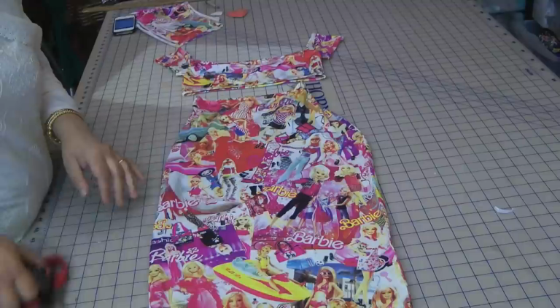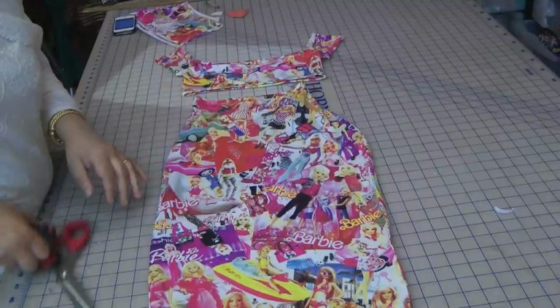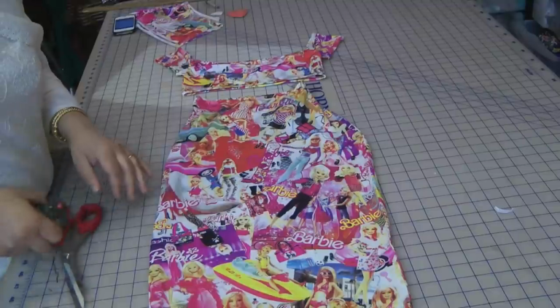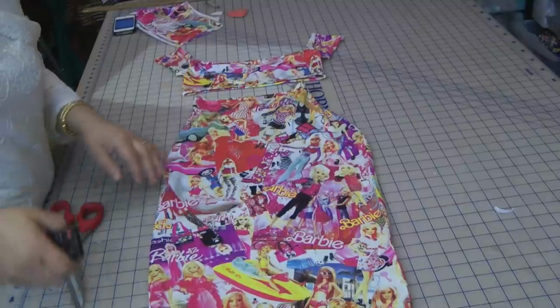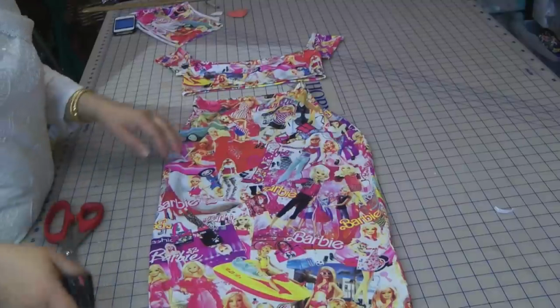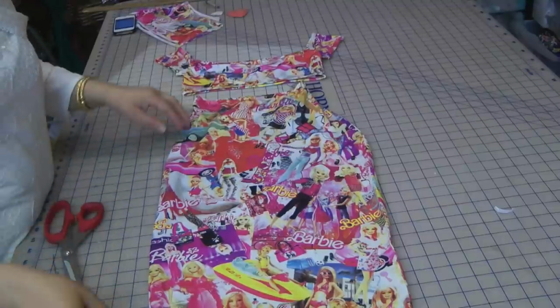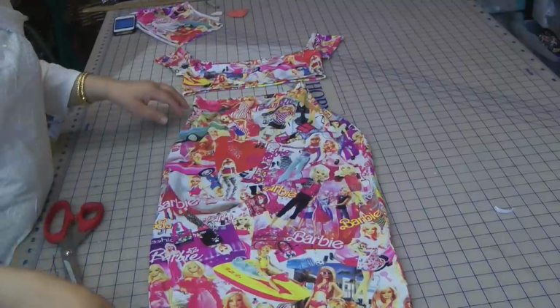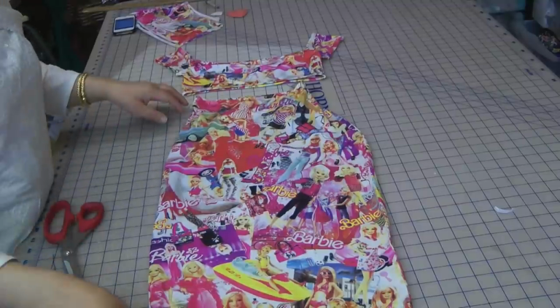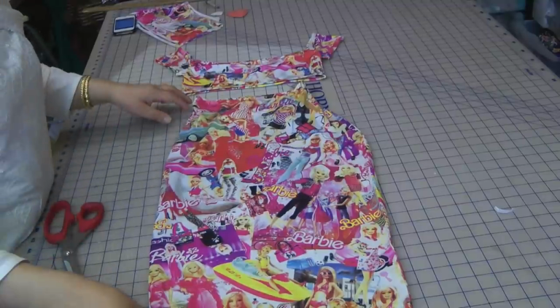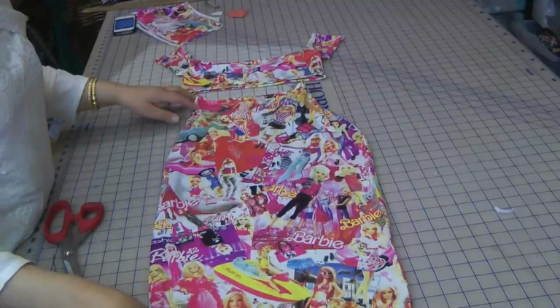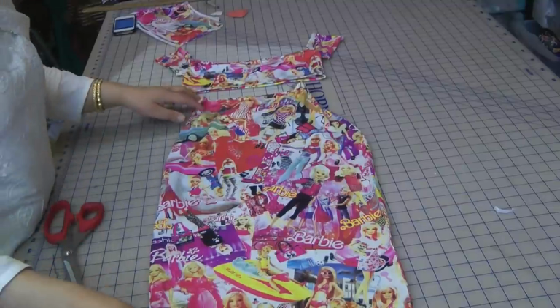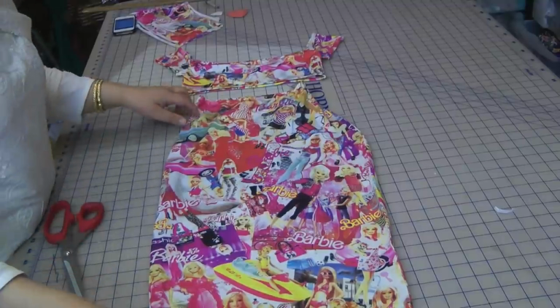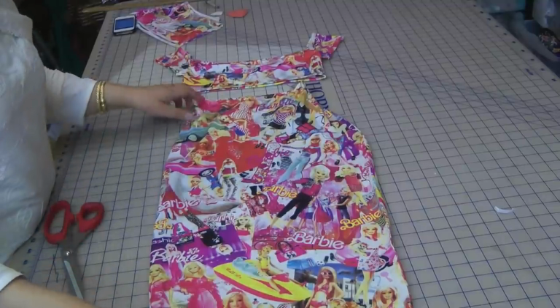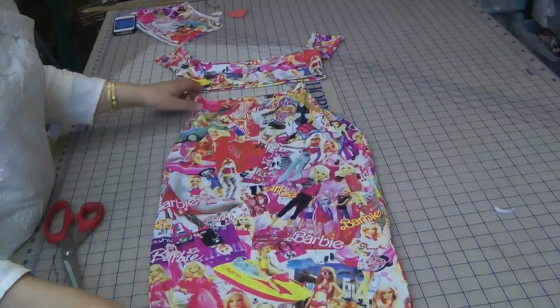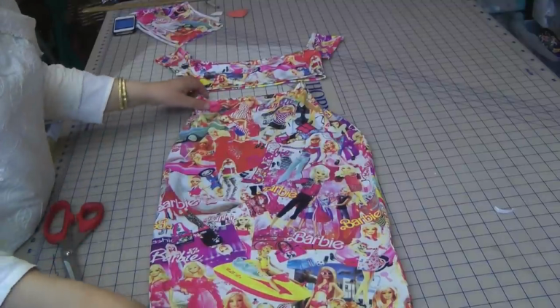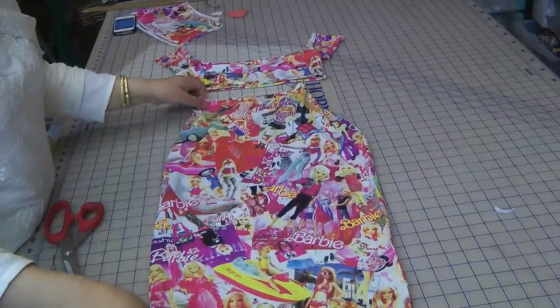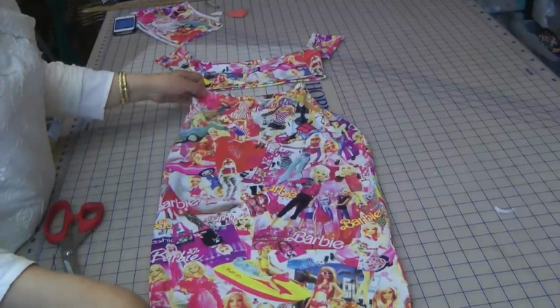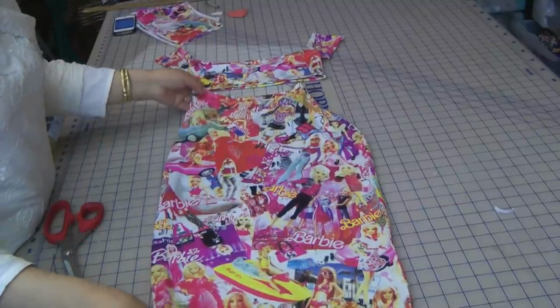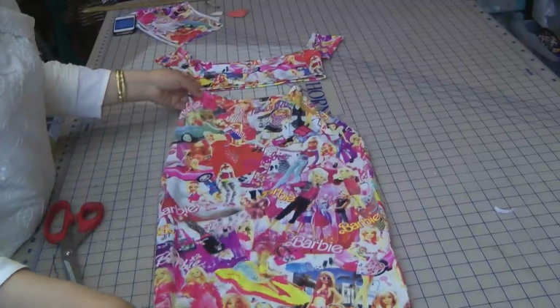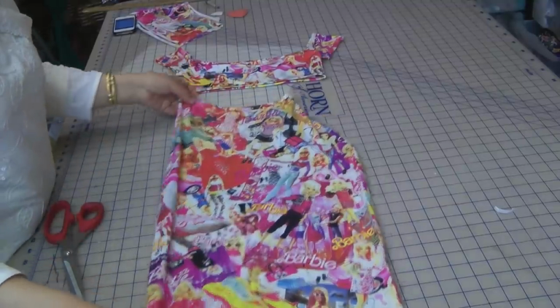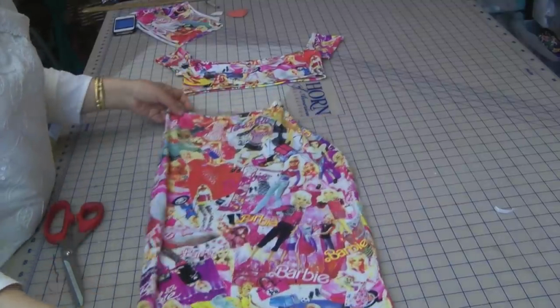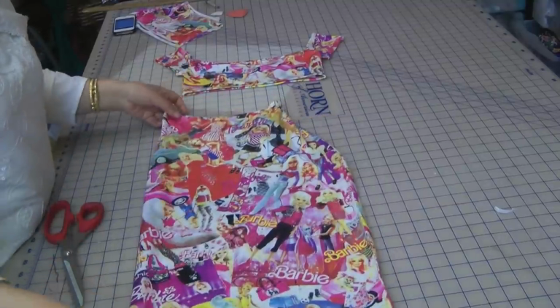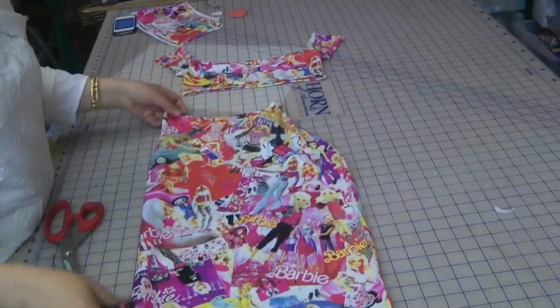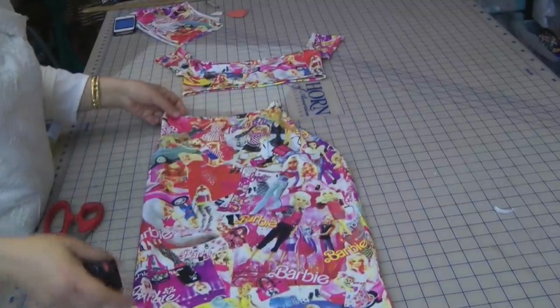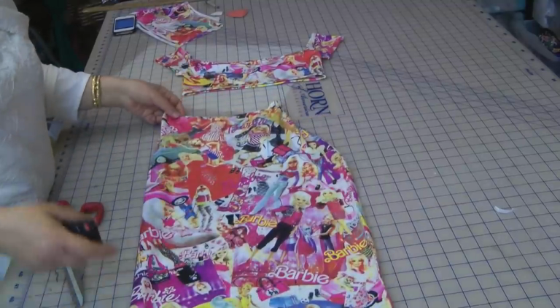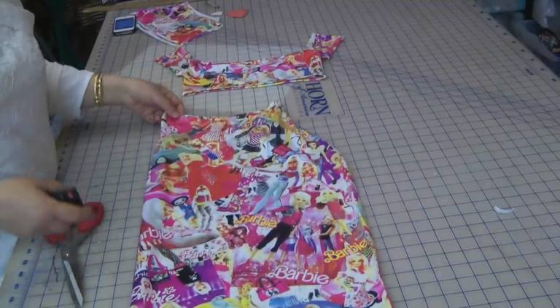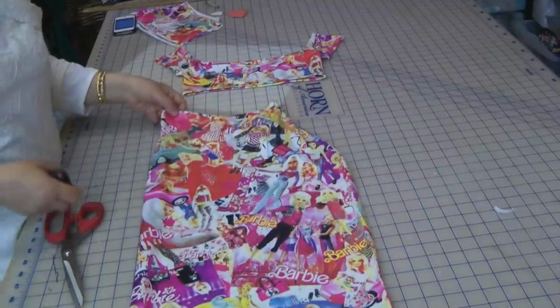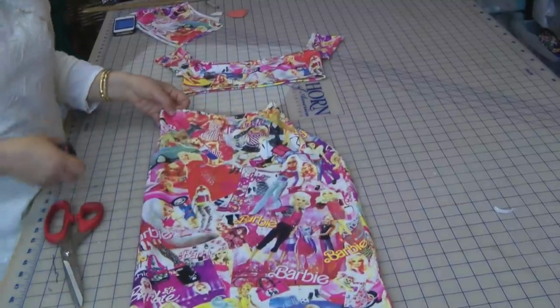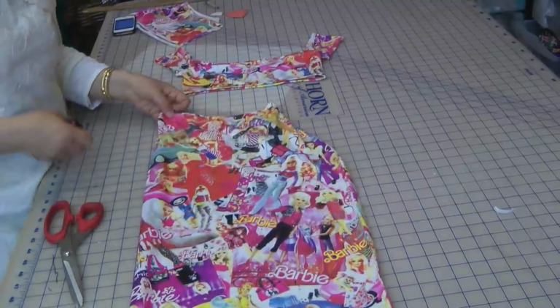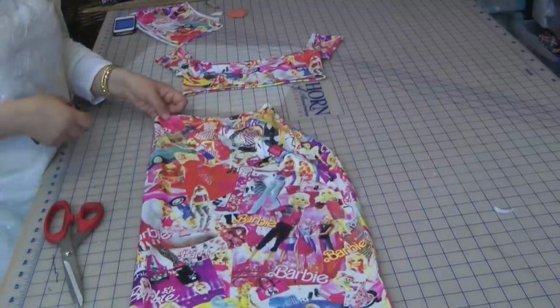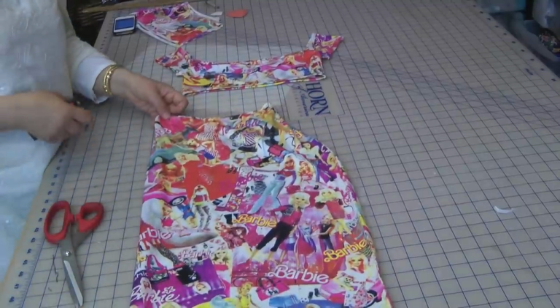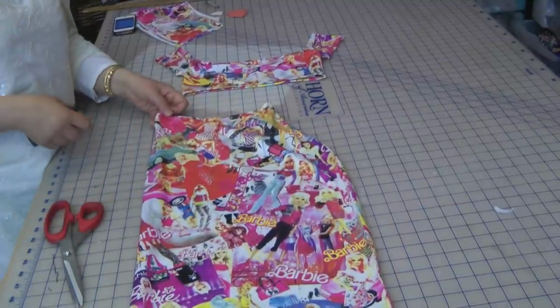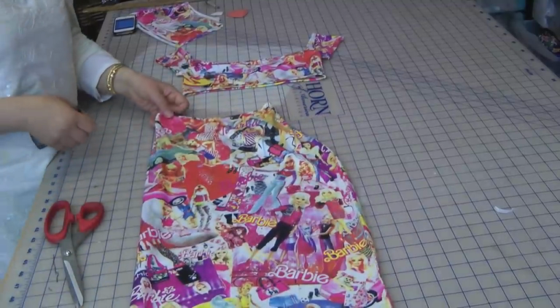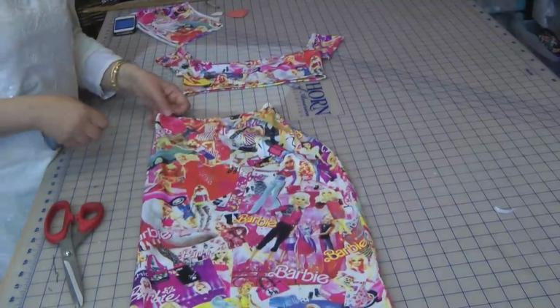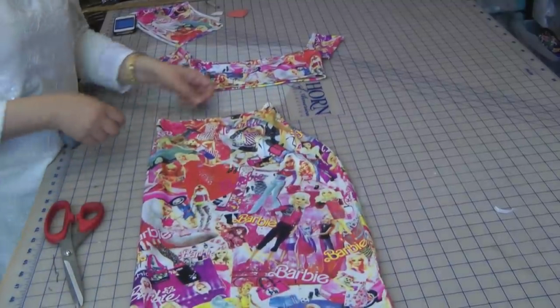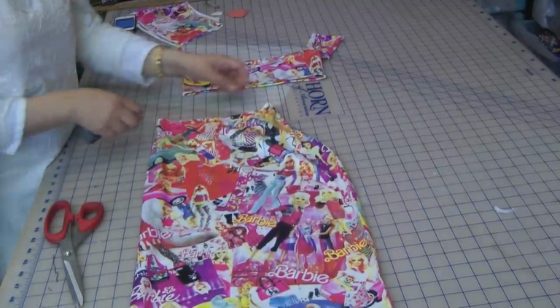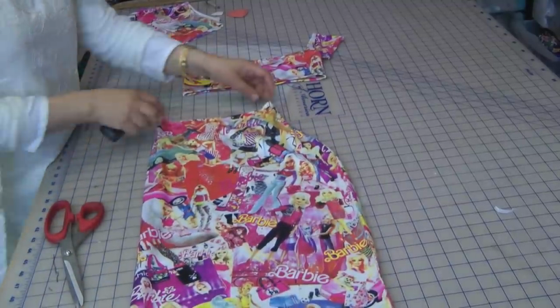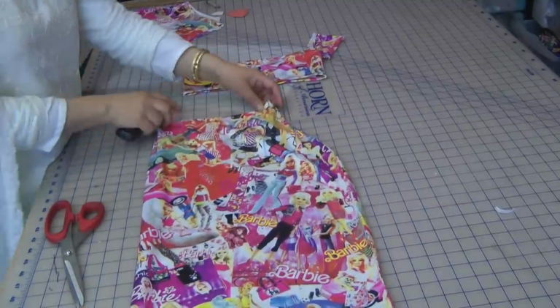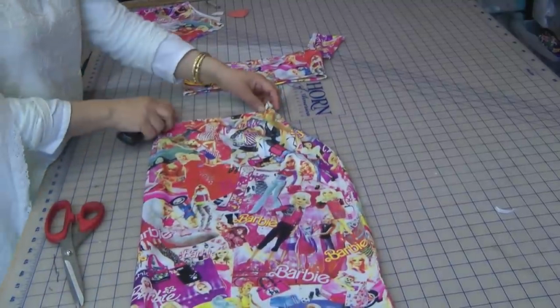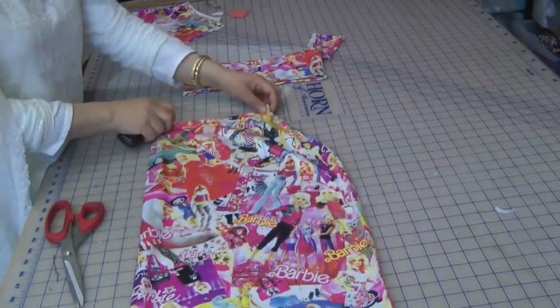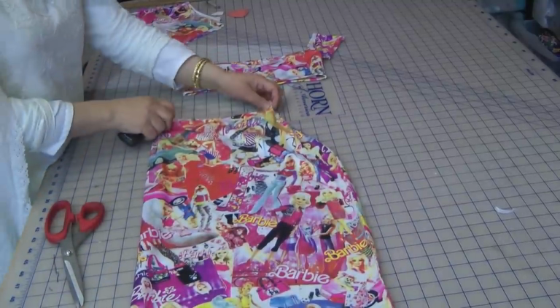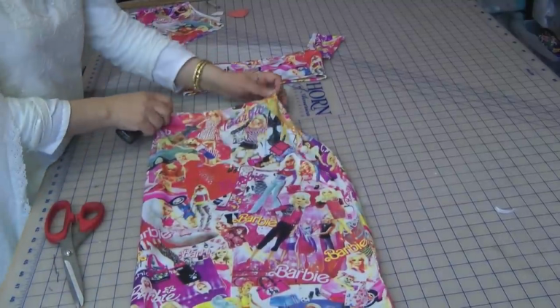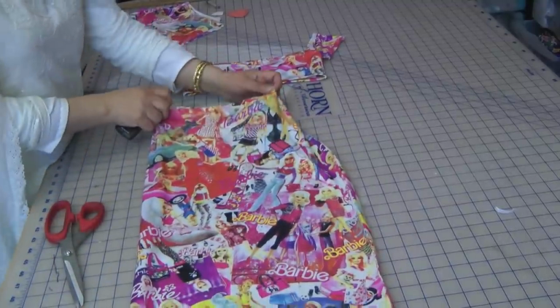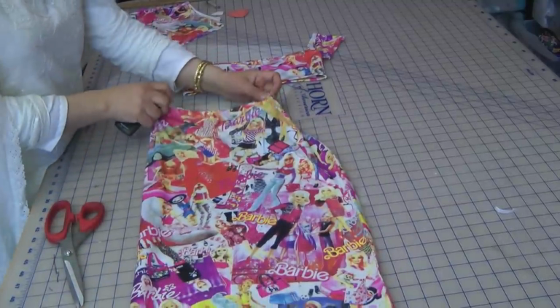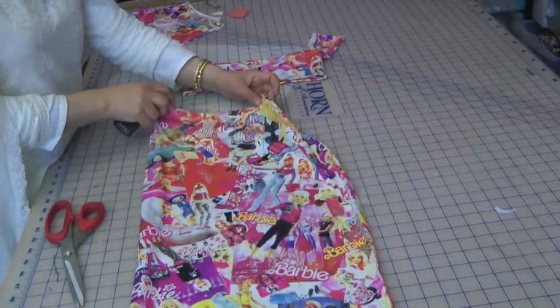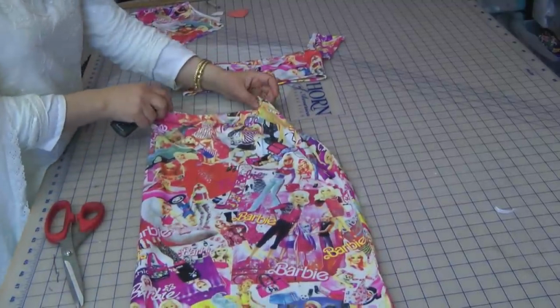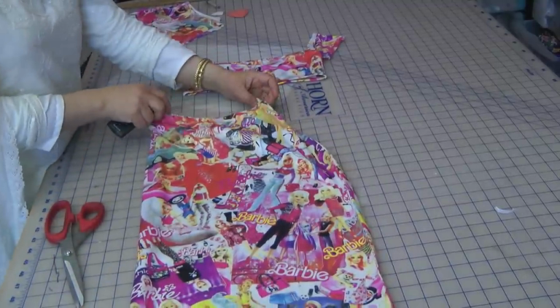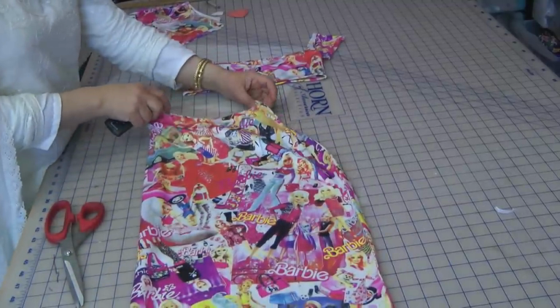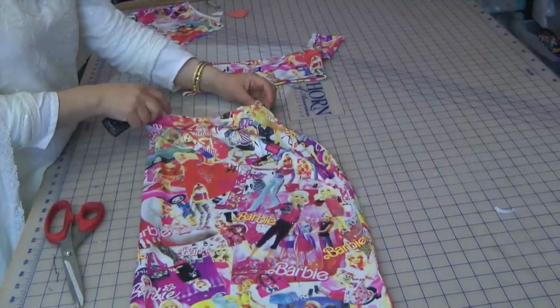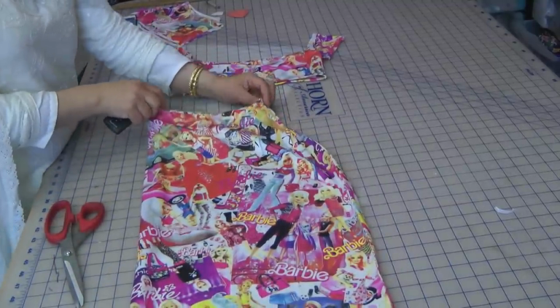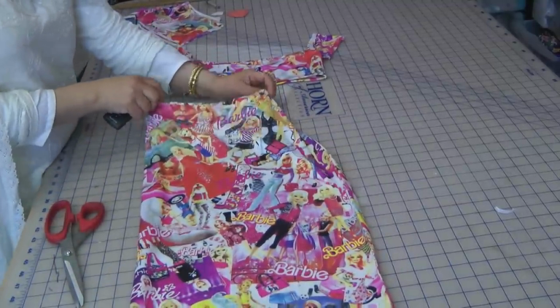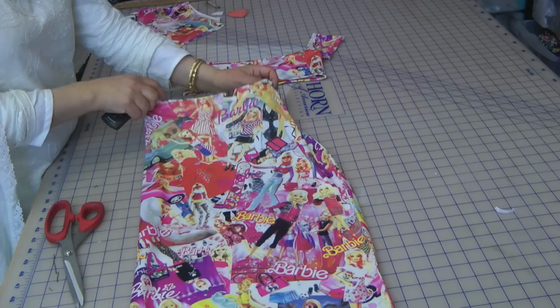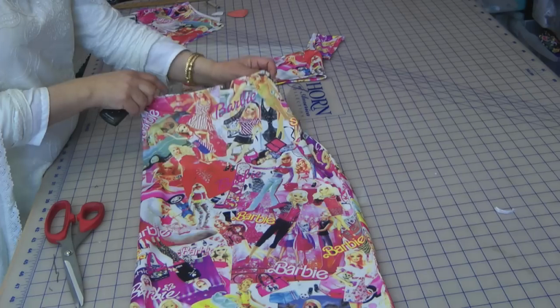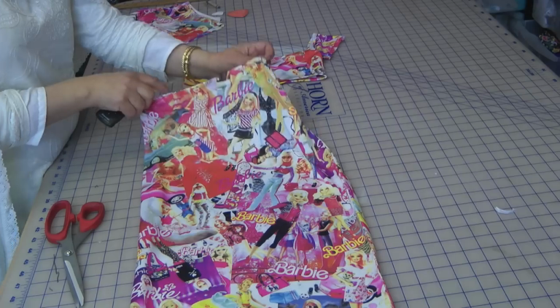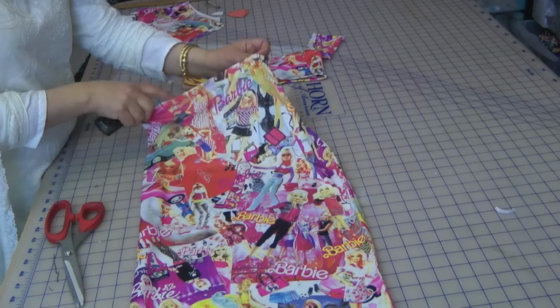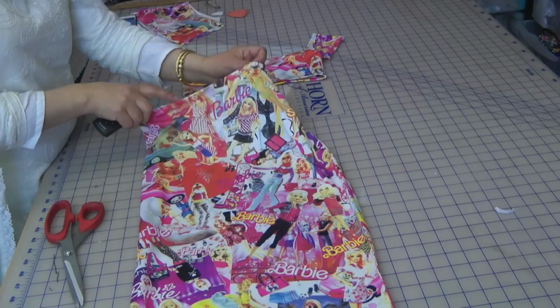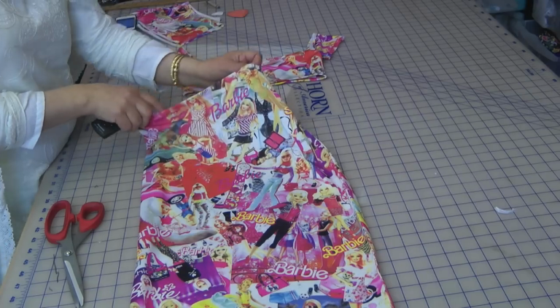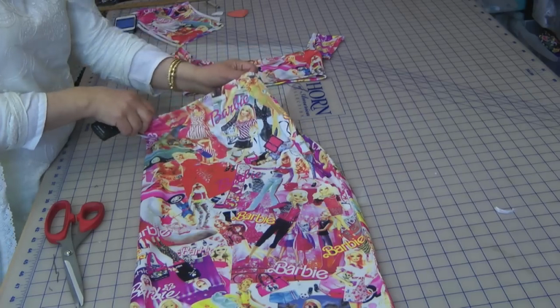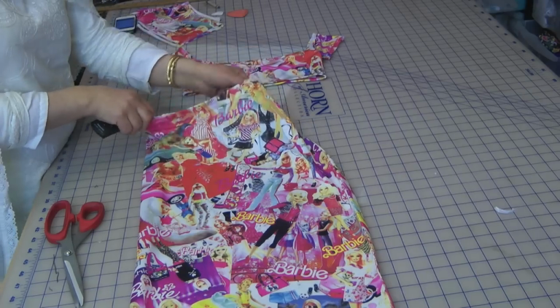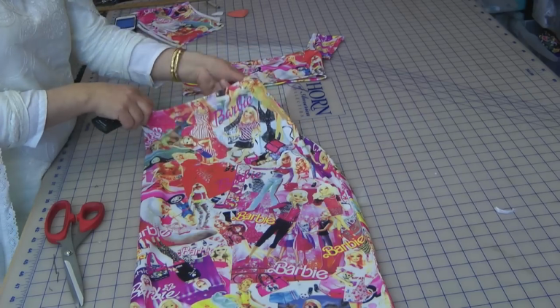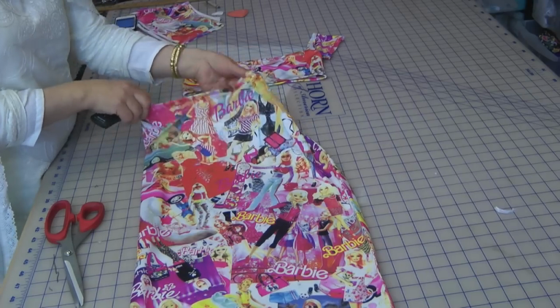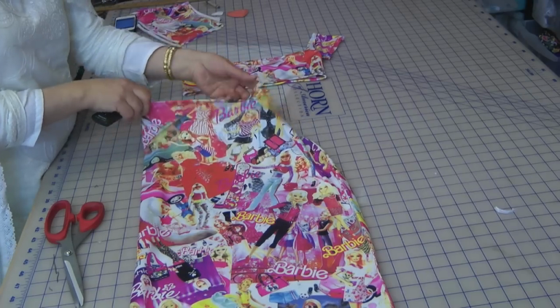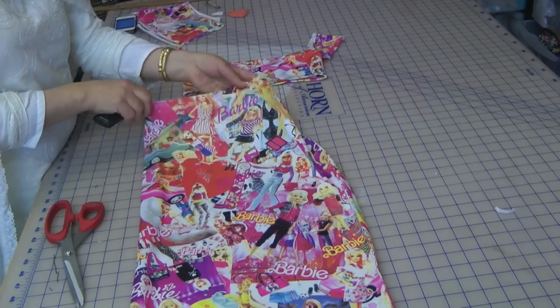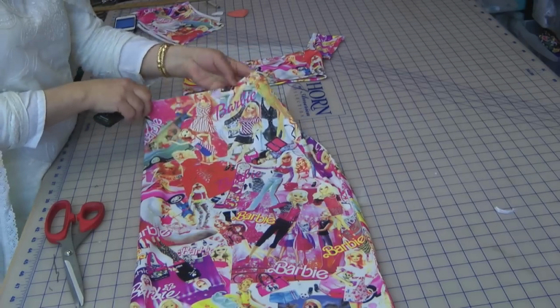Hello and welcome to Jan's Sewing Solutions. Now if I present myself with a half an hour challenge, I tell you this is like a five minute challenge.